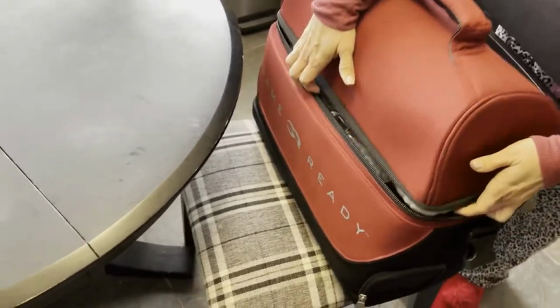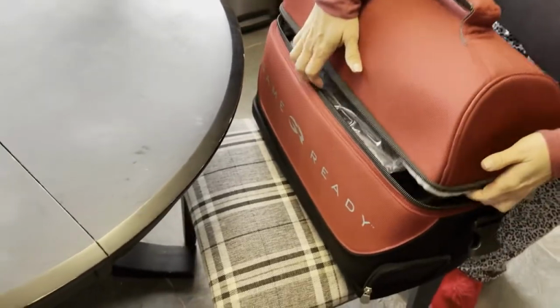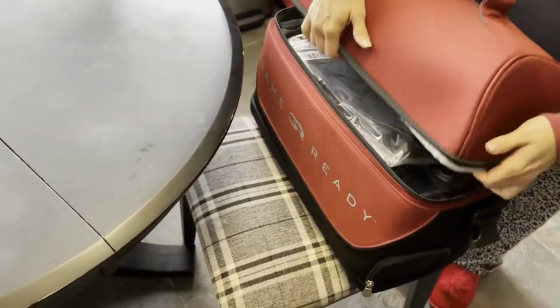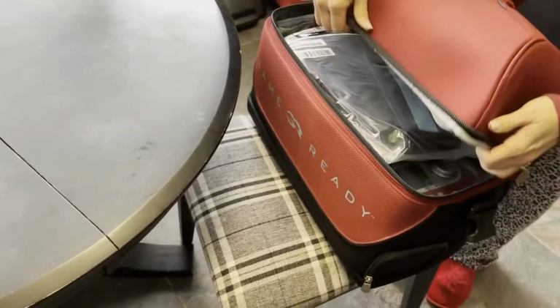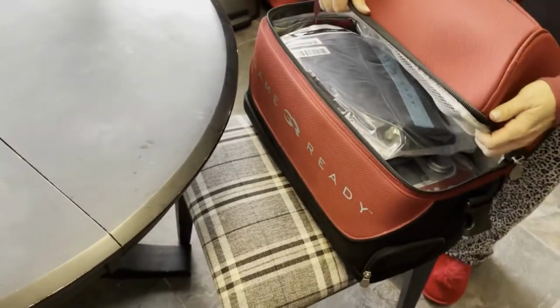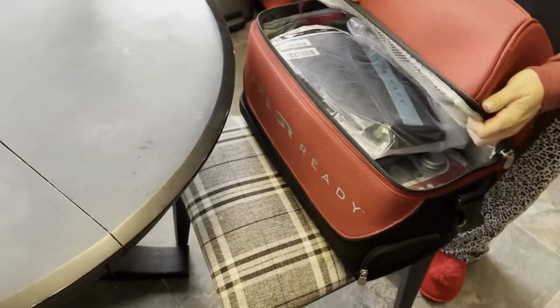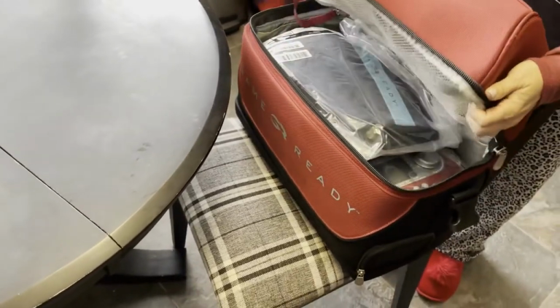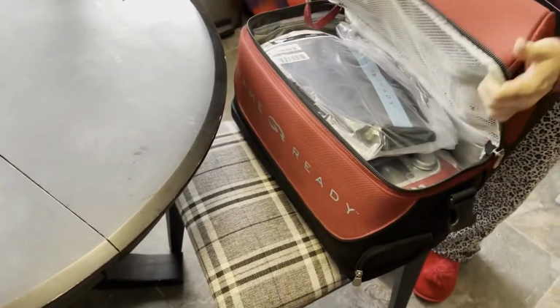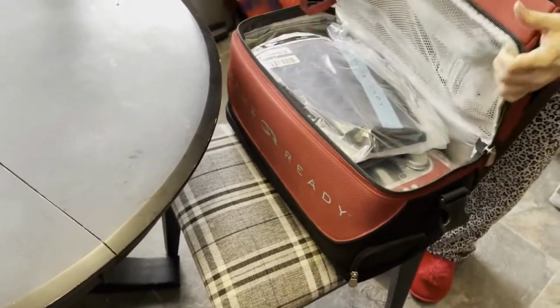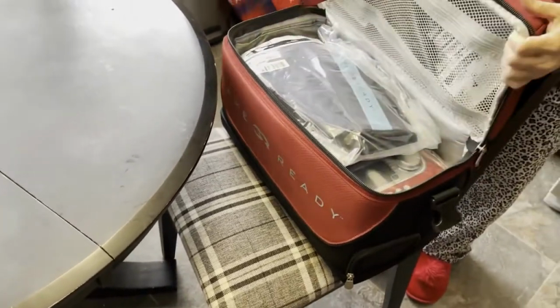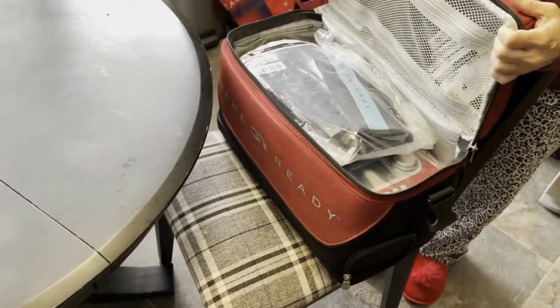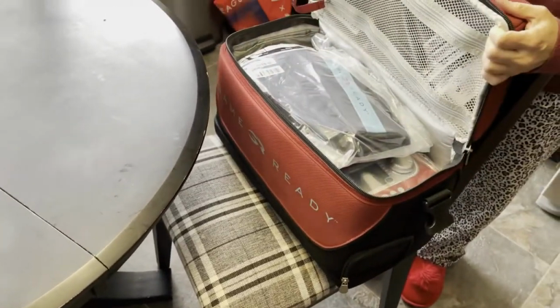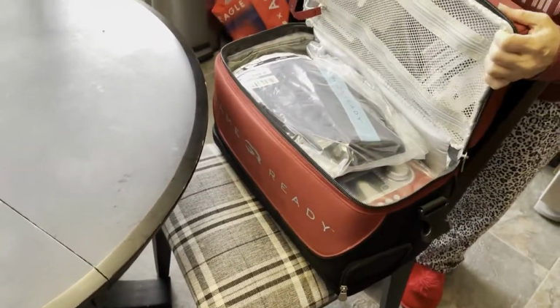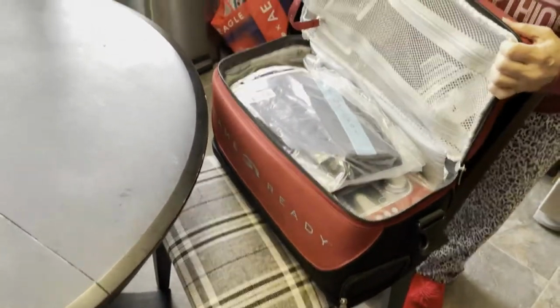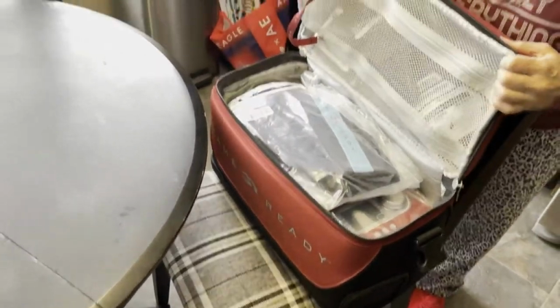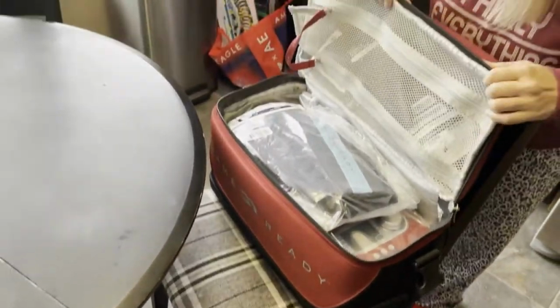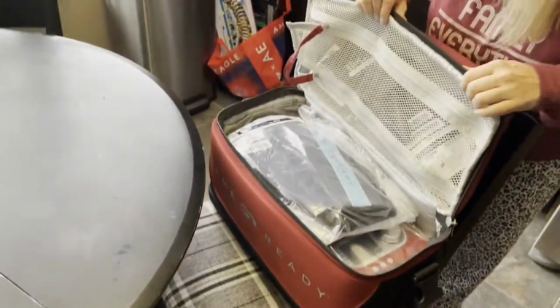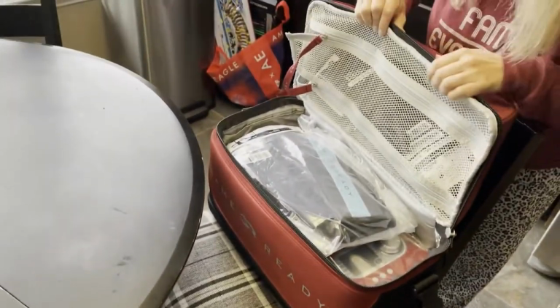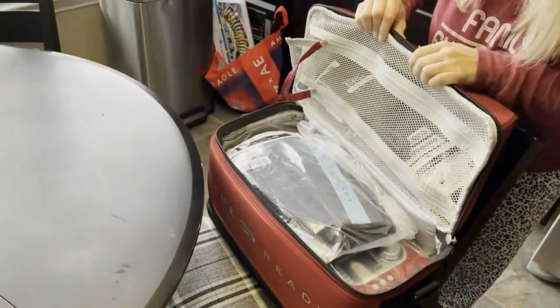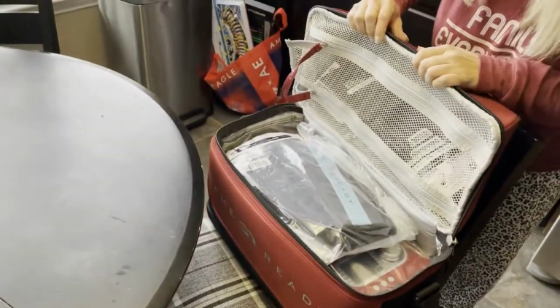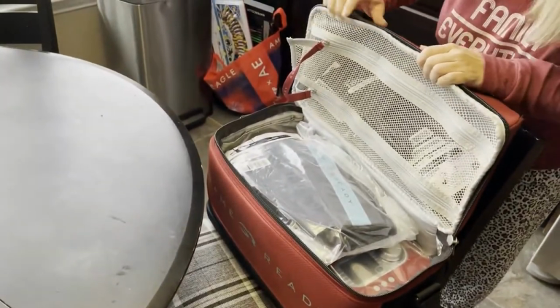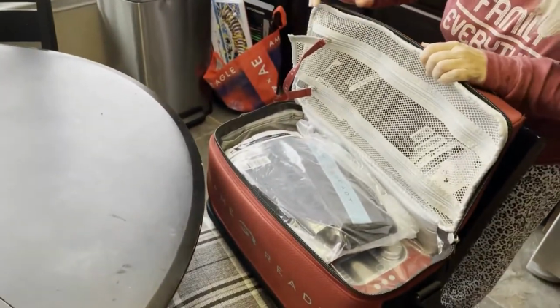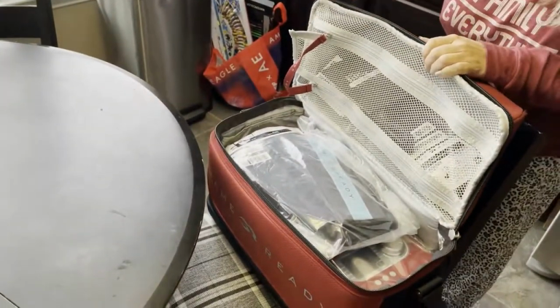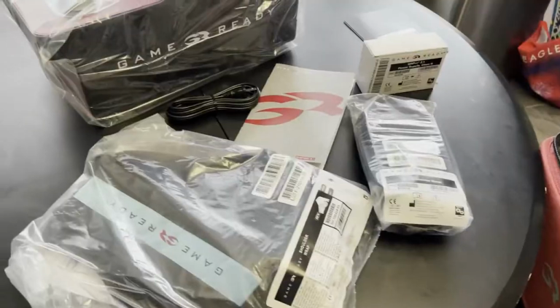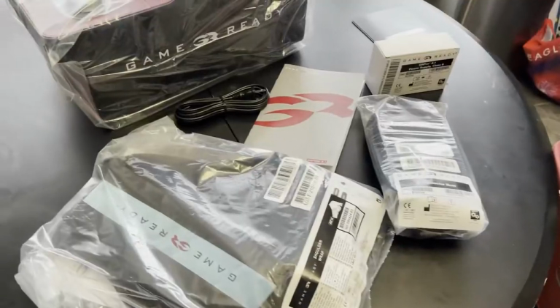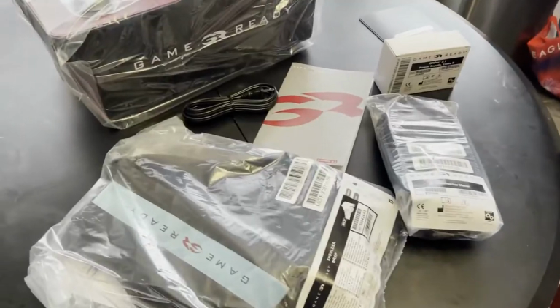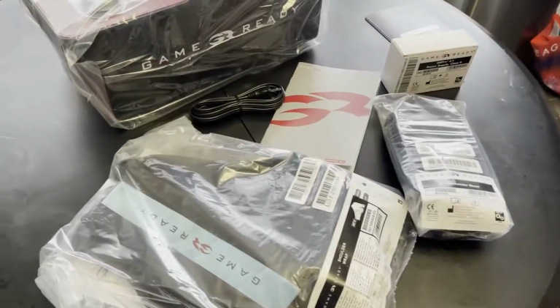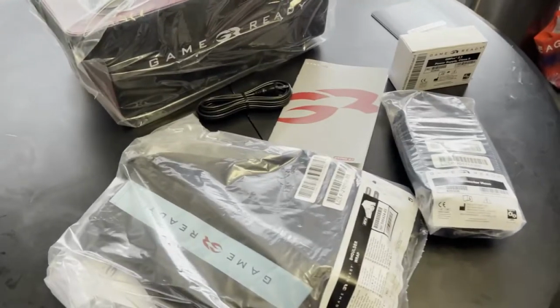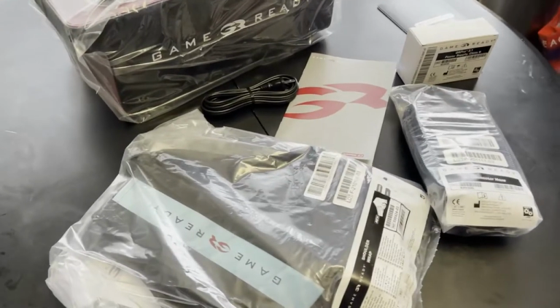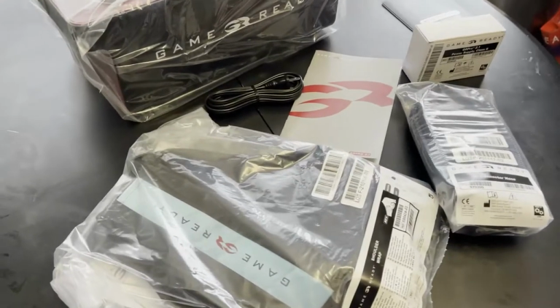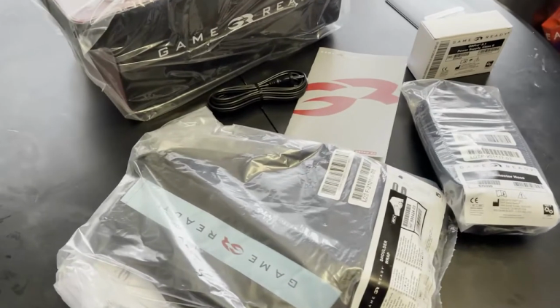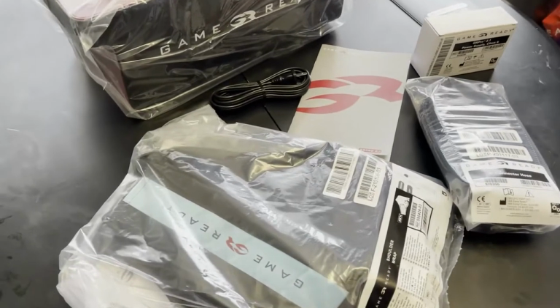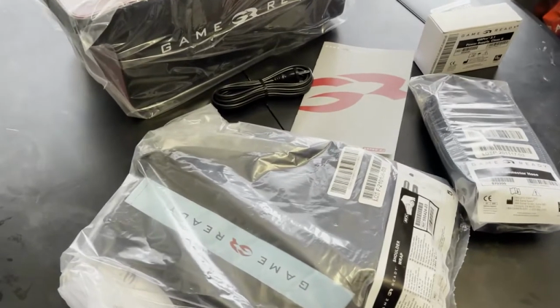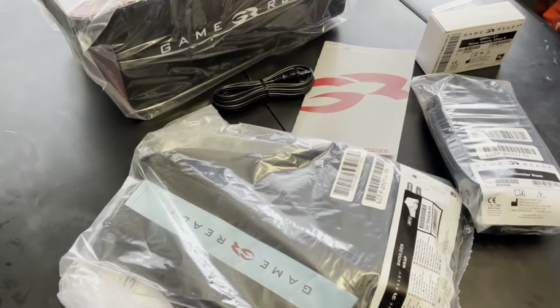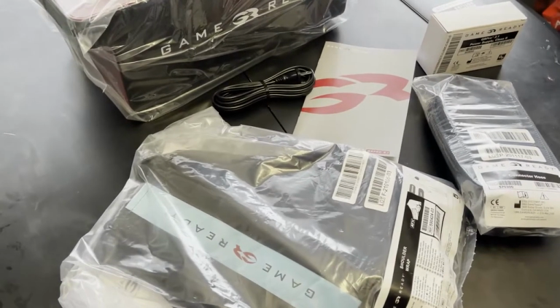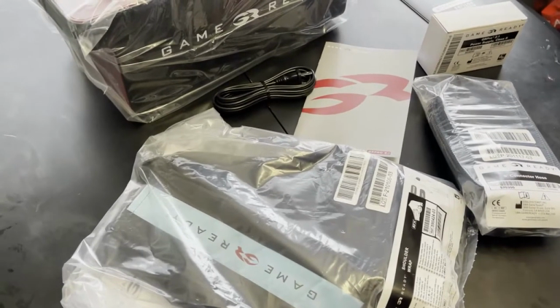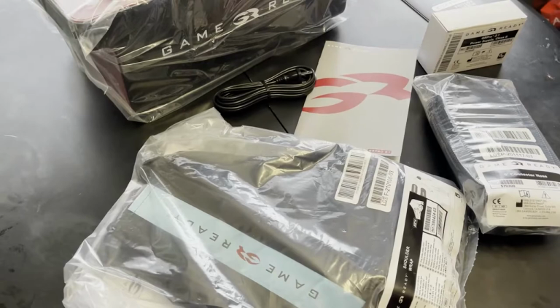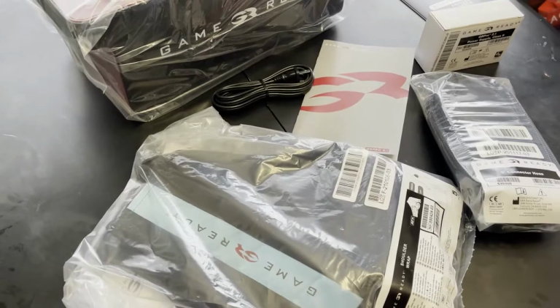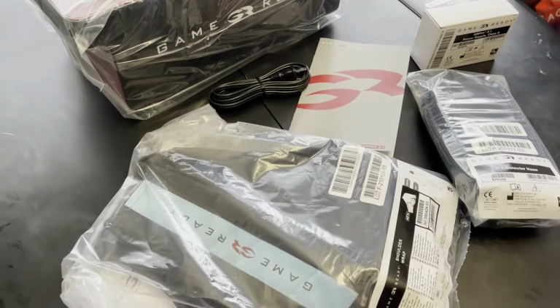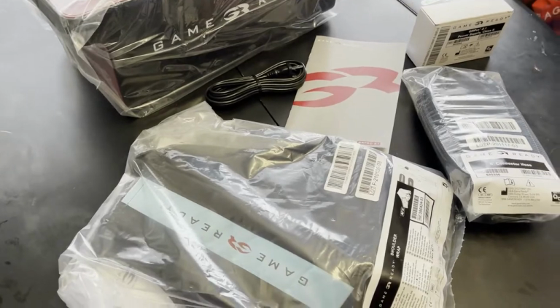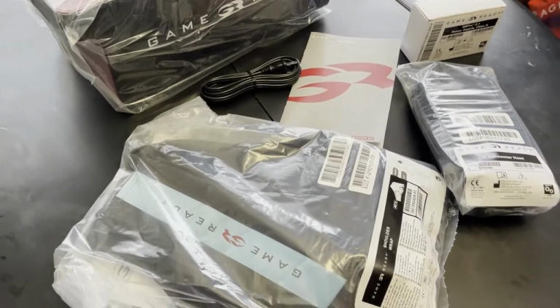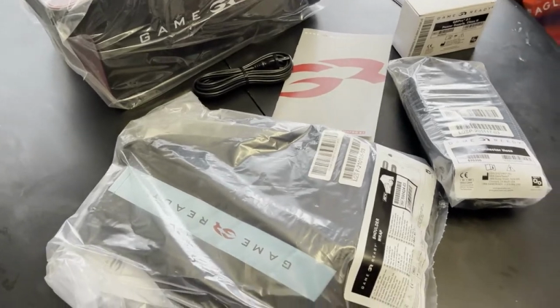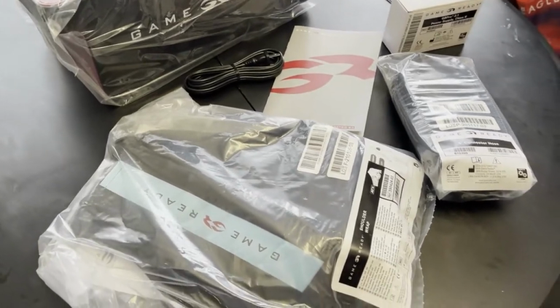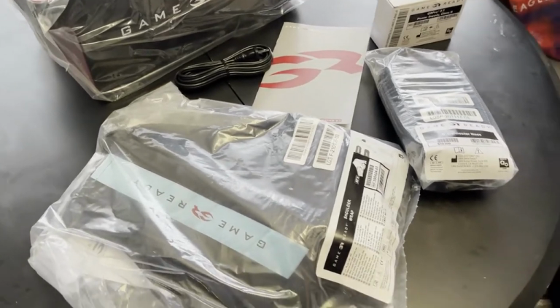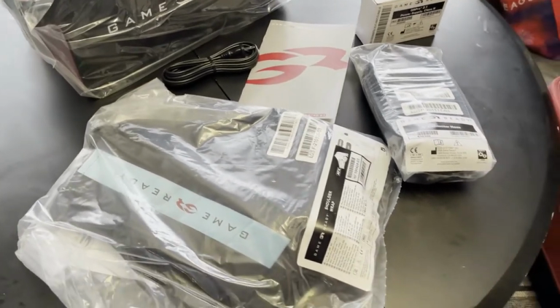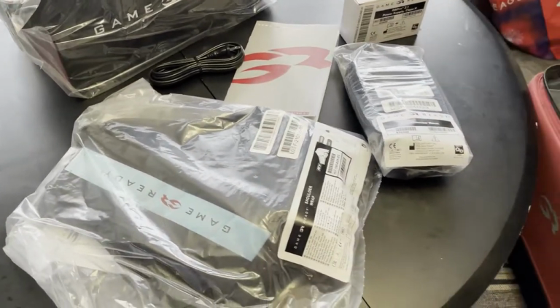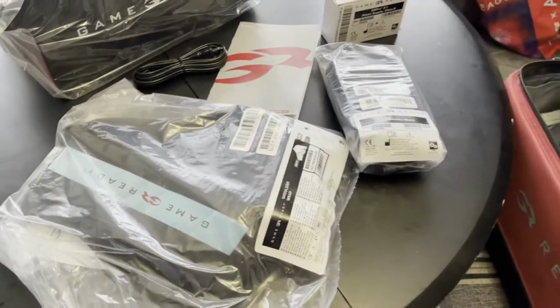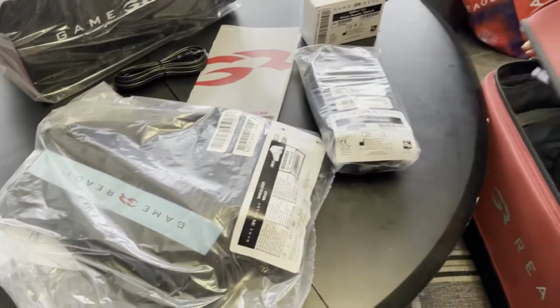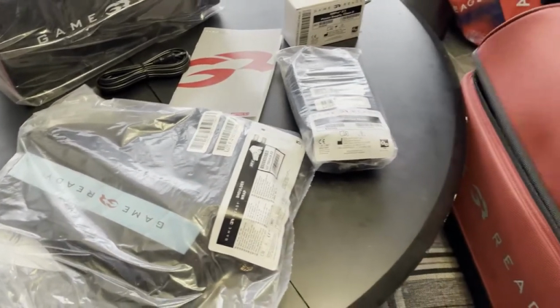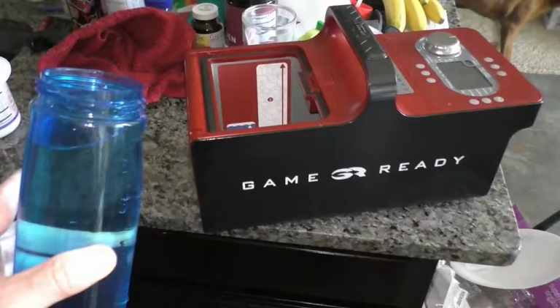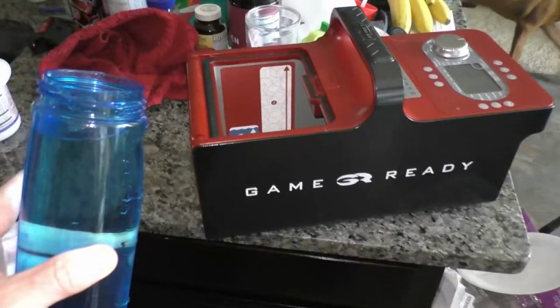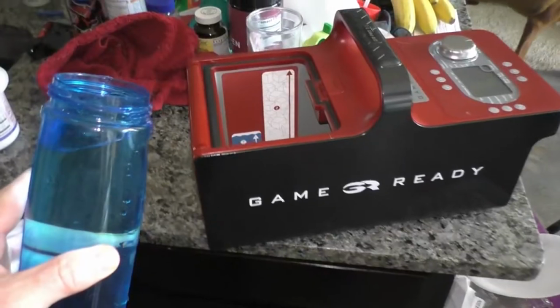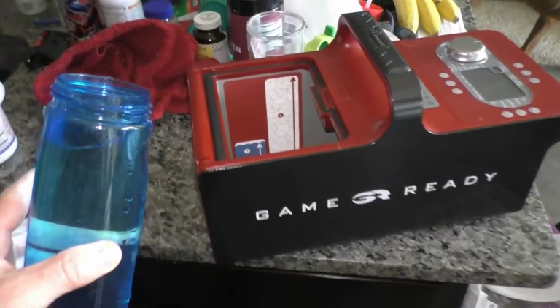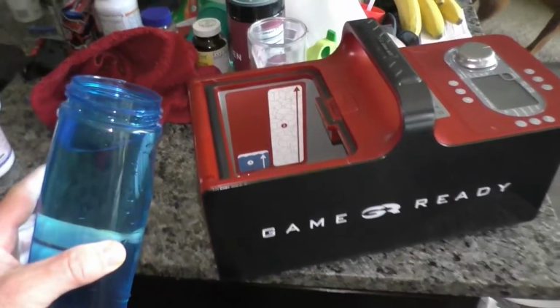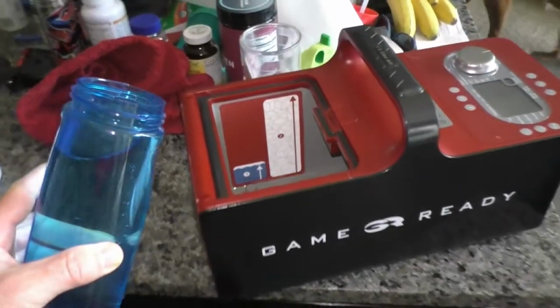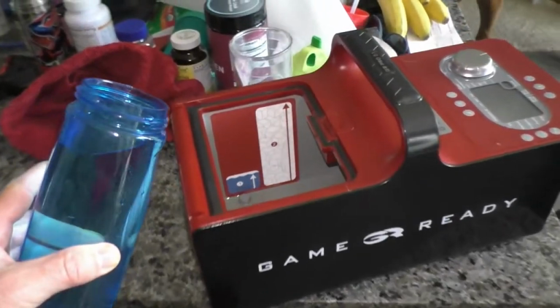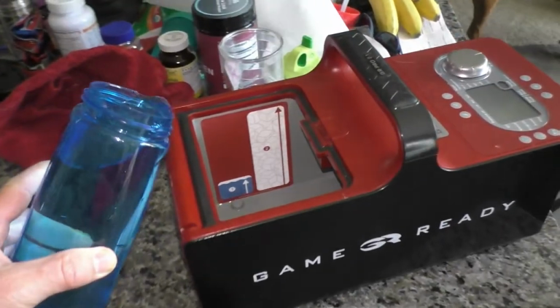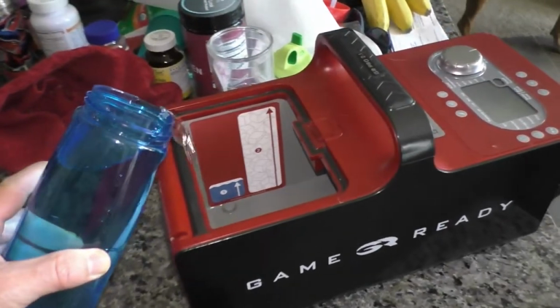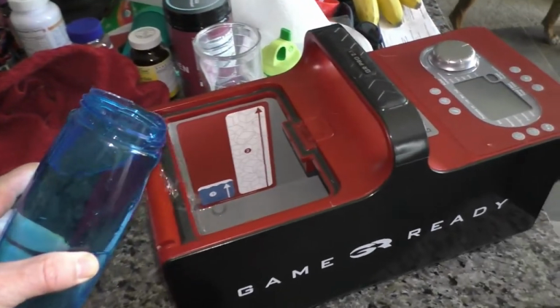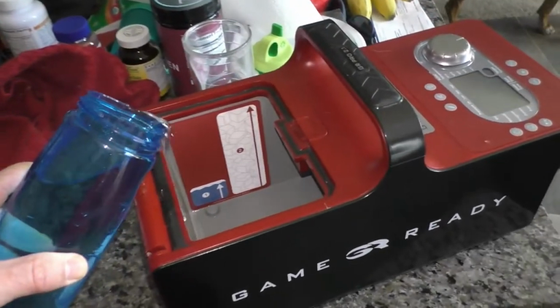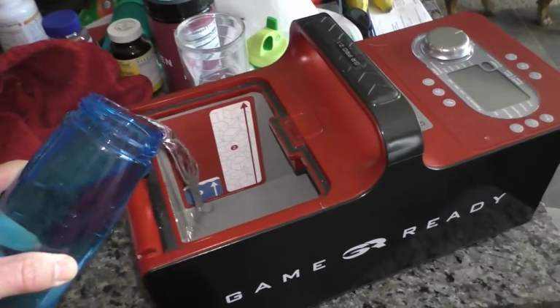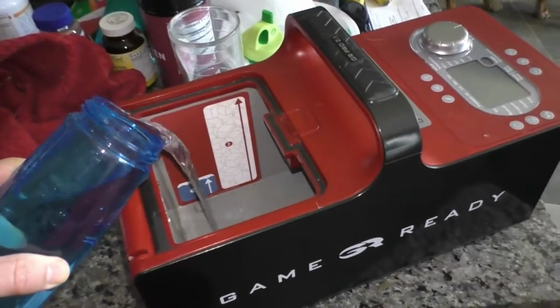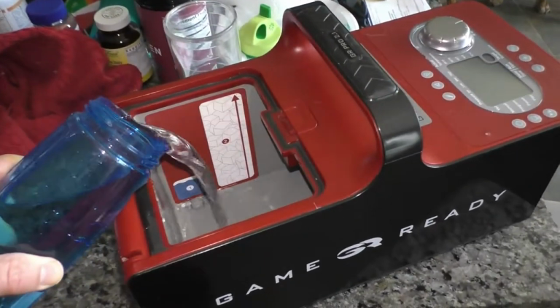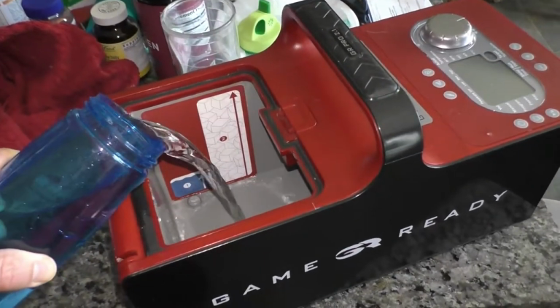You just received your Game Ready package and have unwrapped everything. Let's do a quick guide on how to operate this thing.